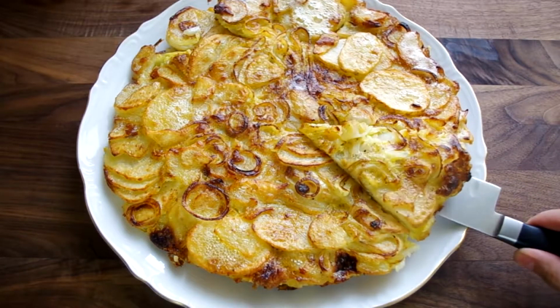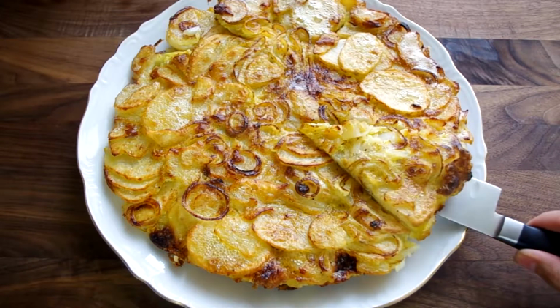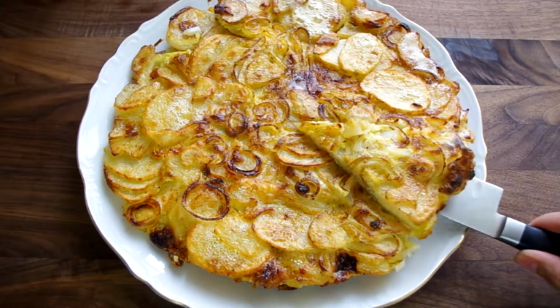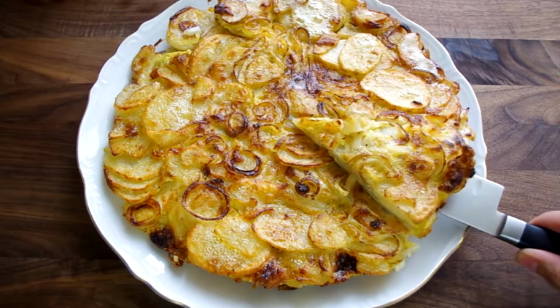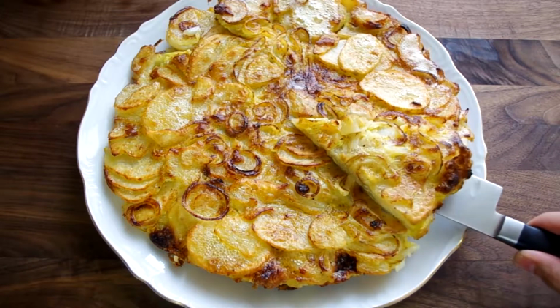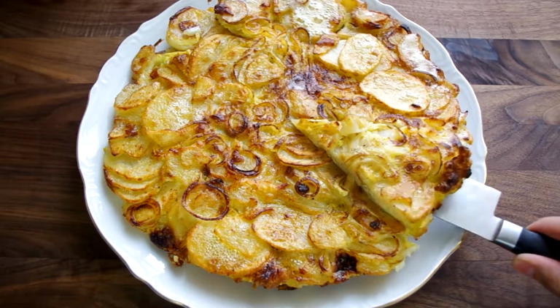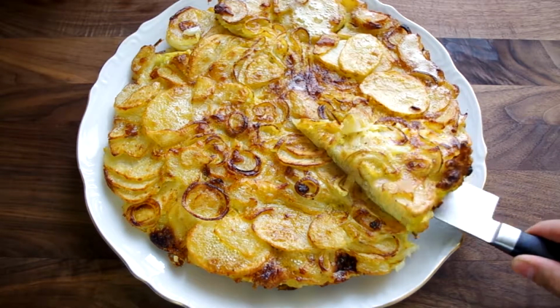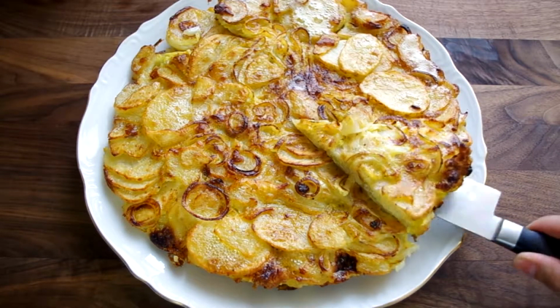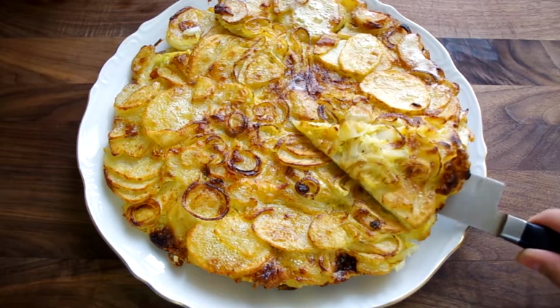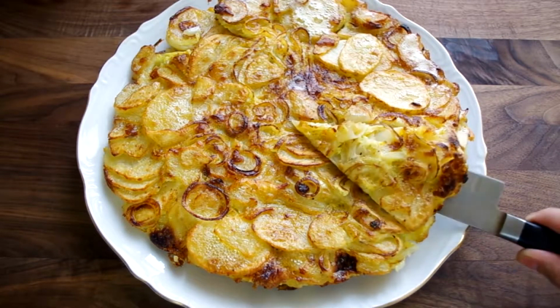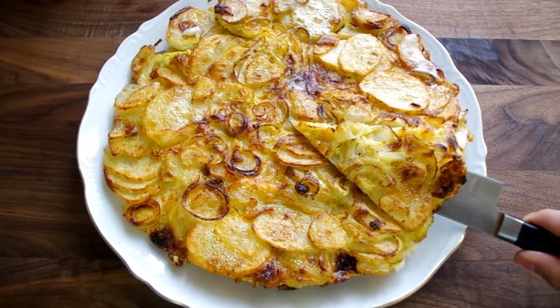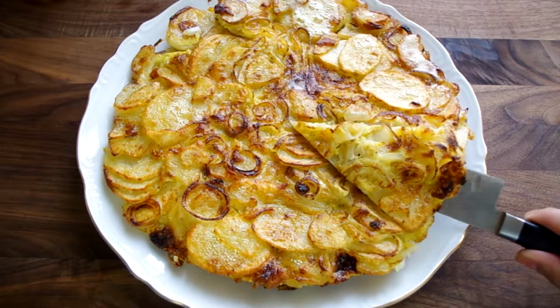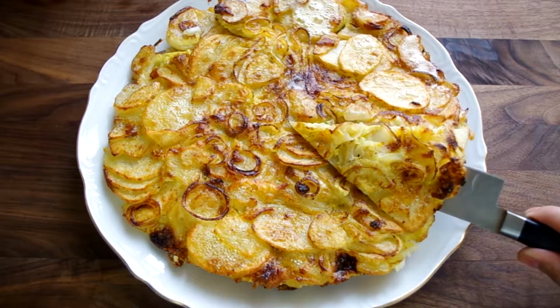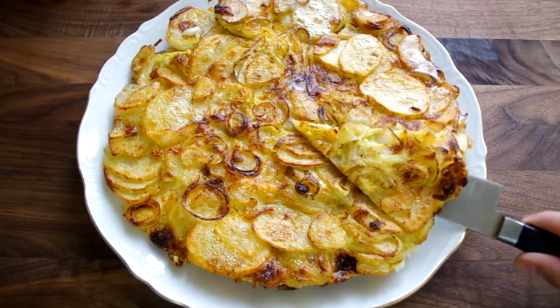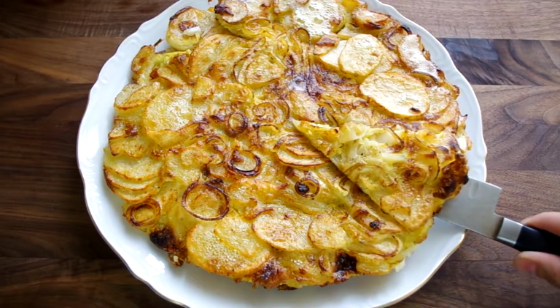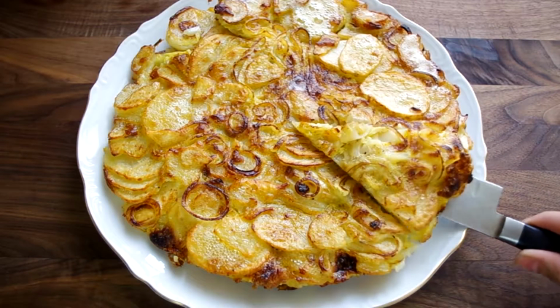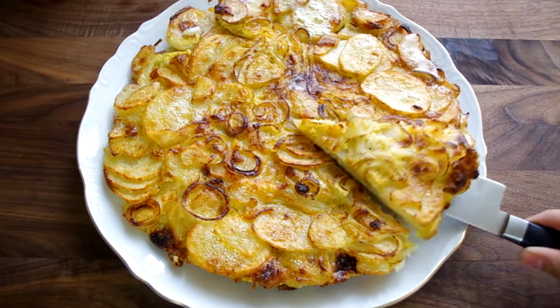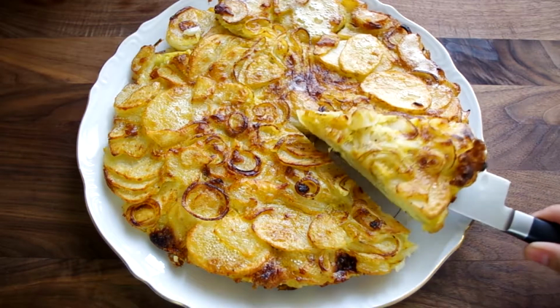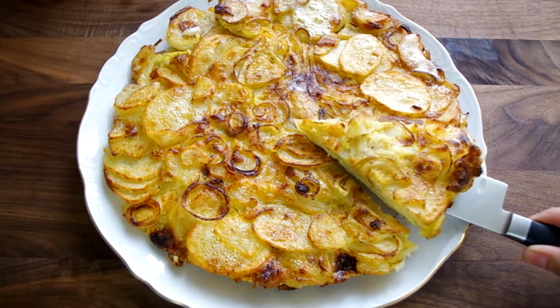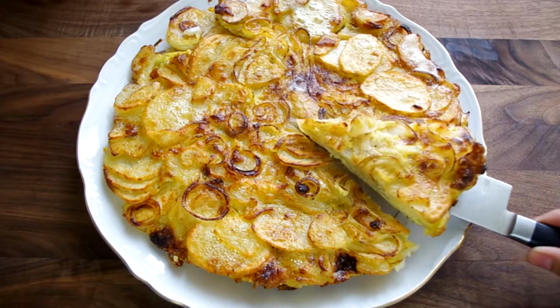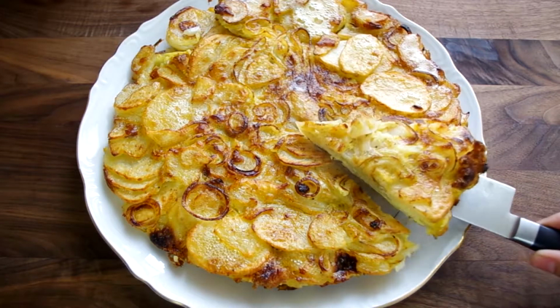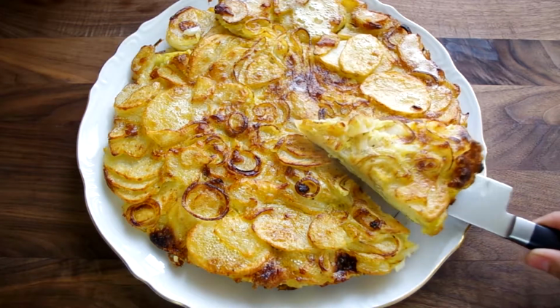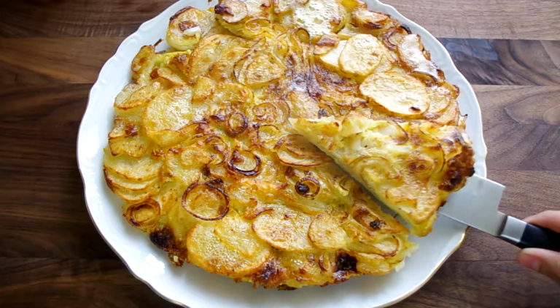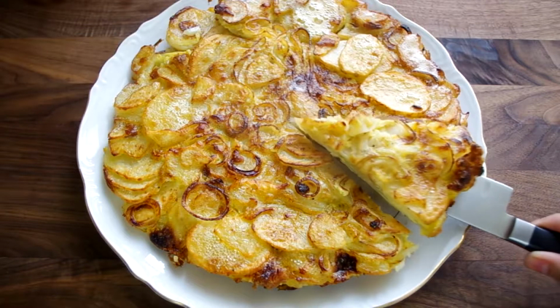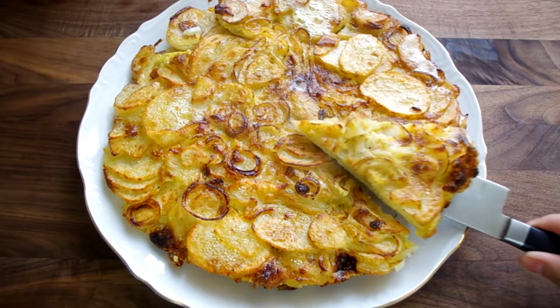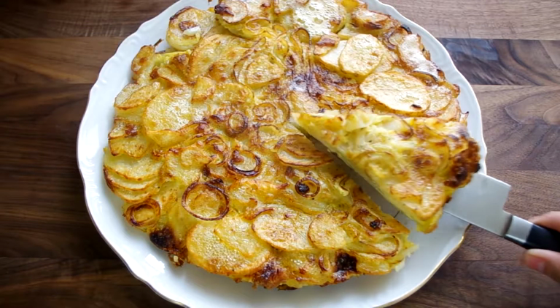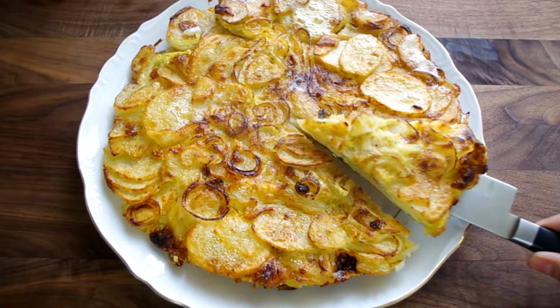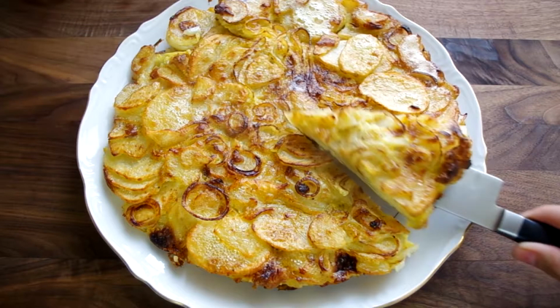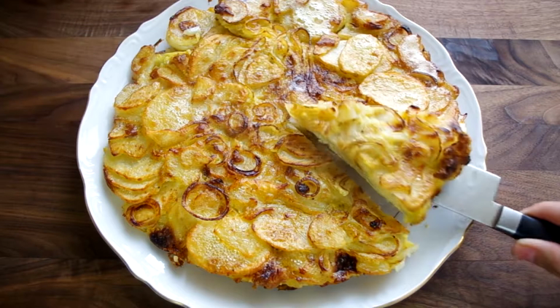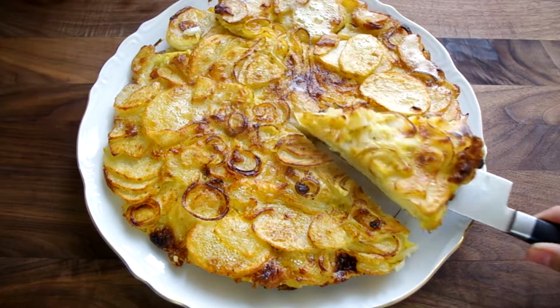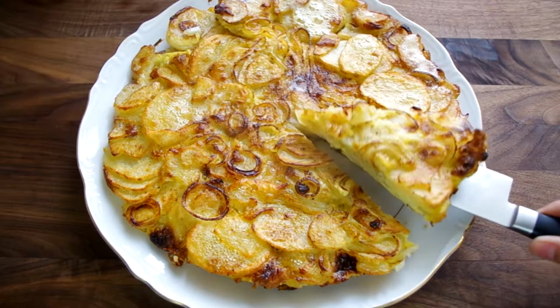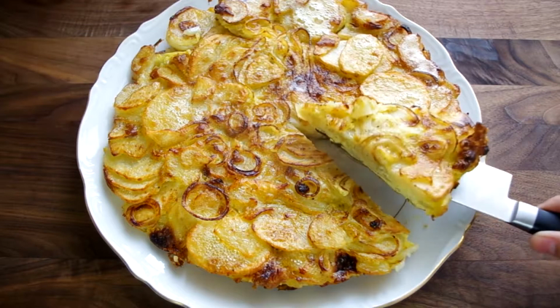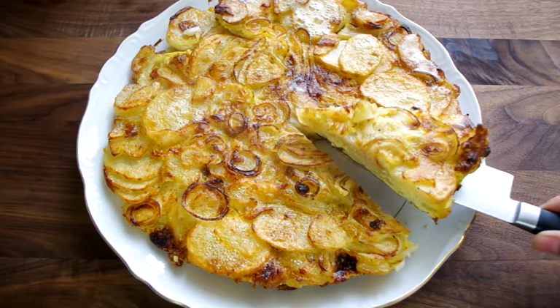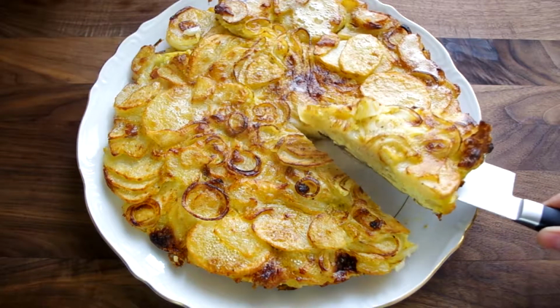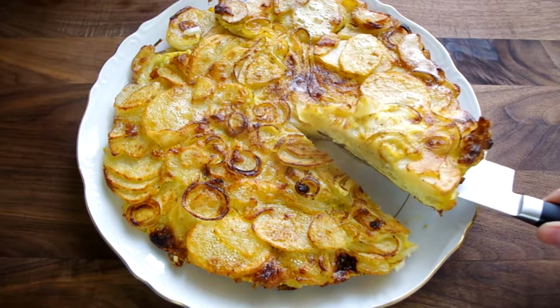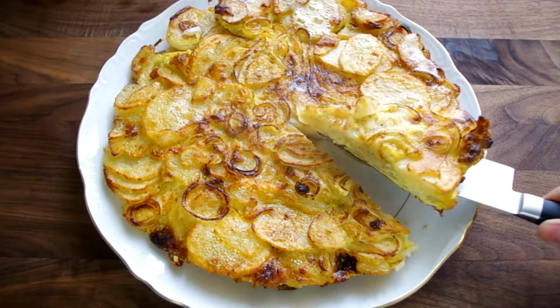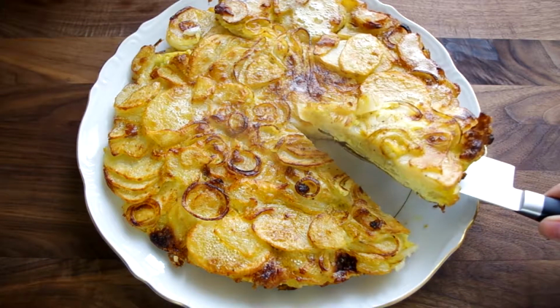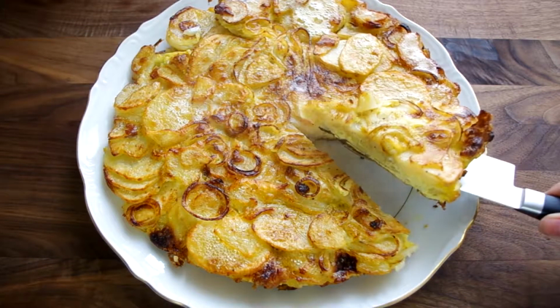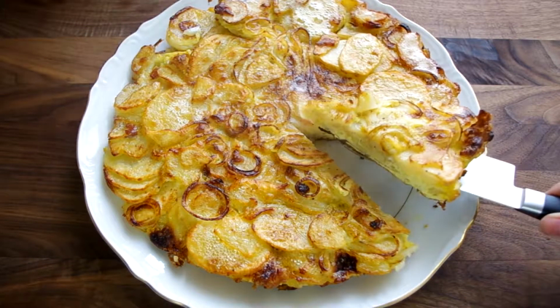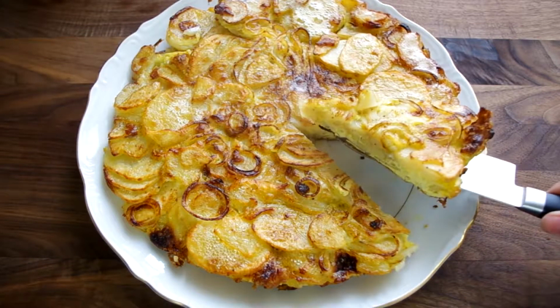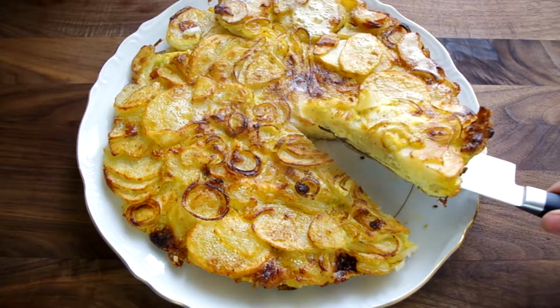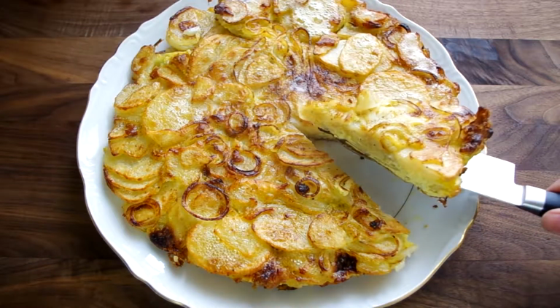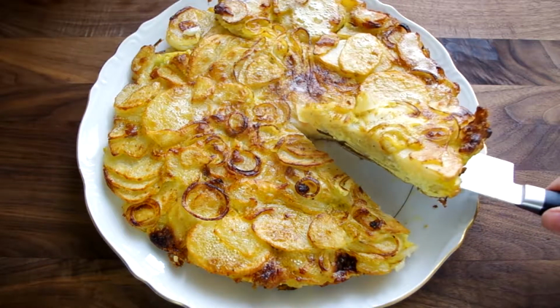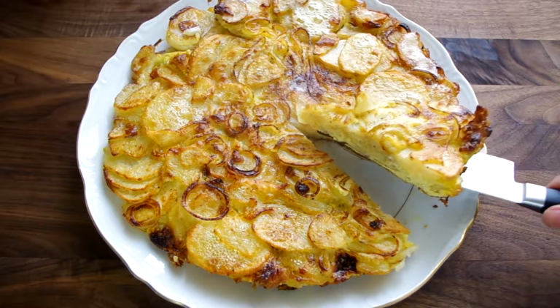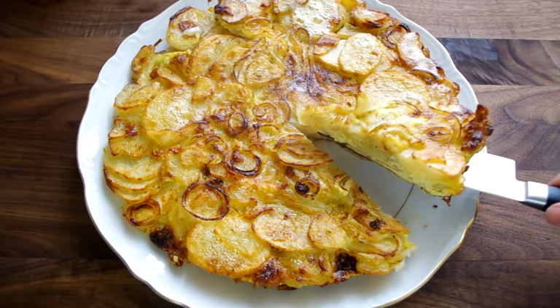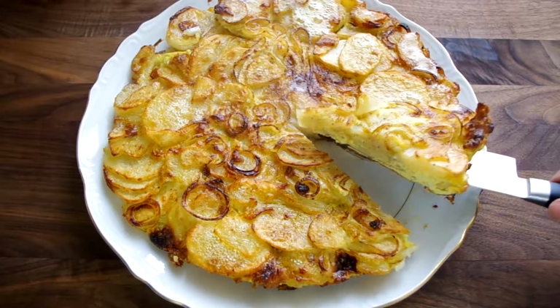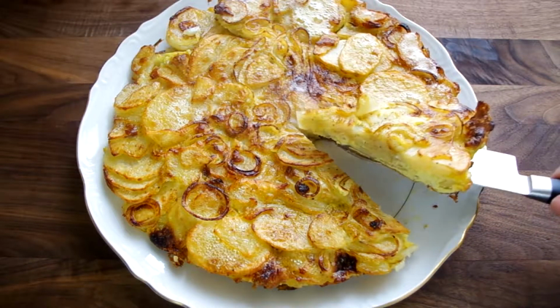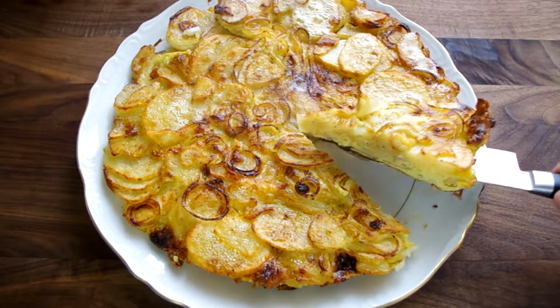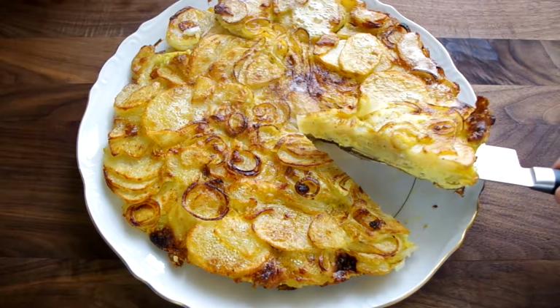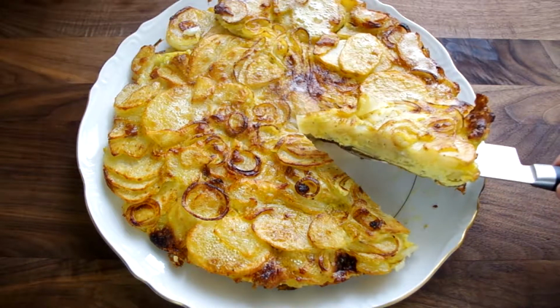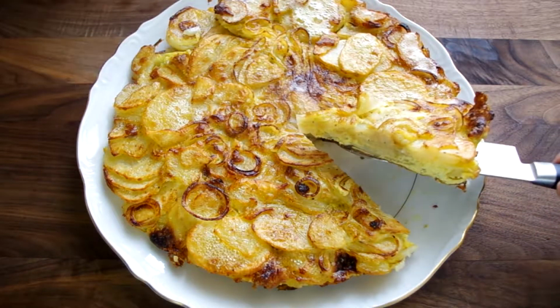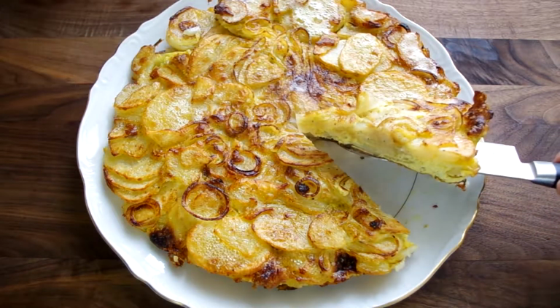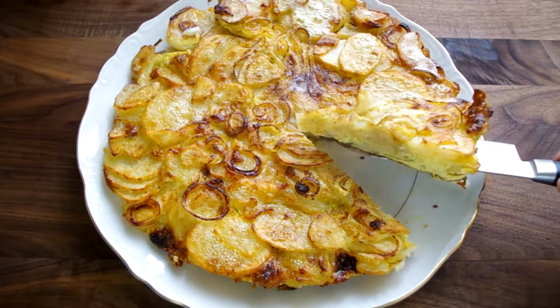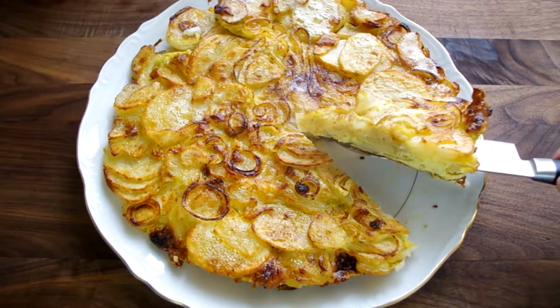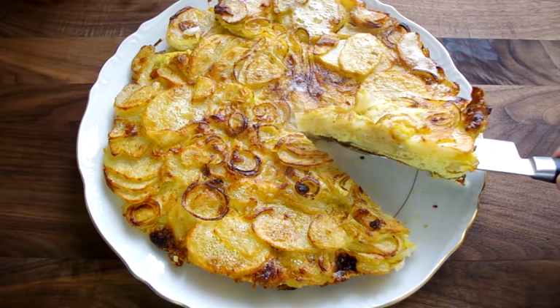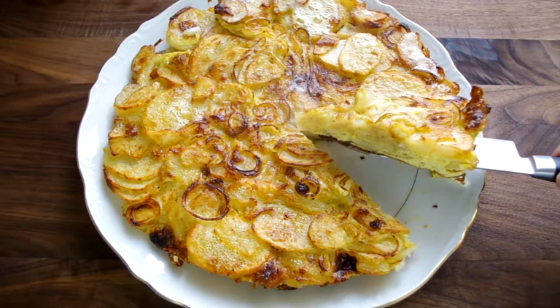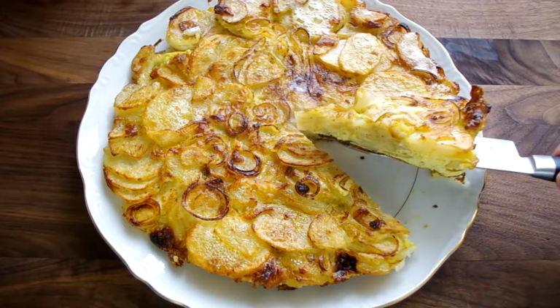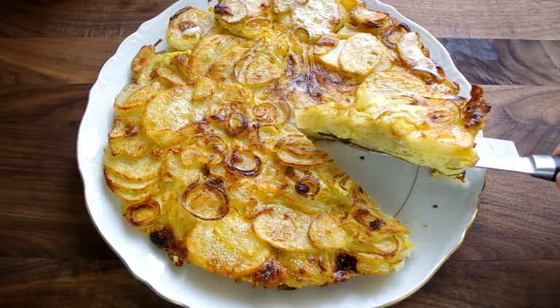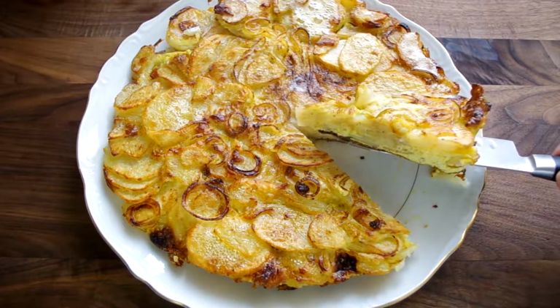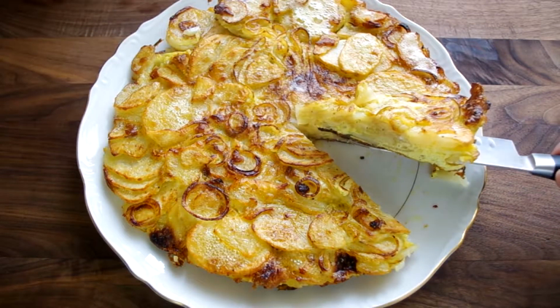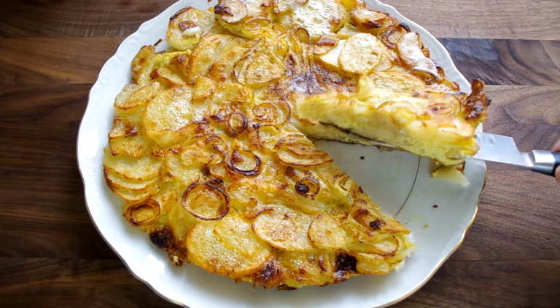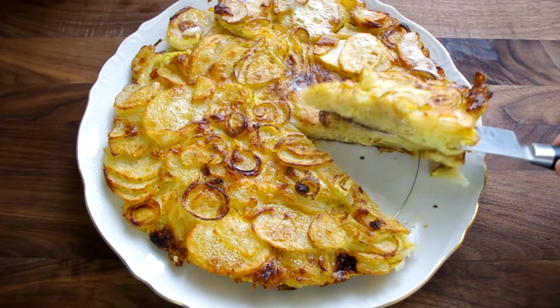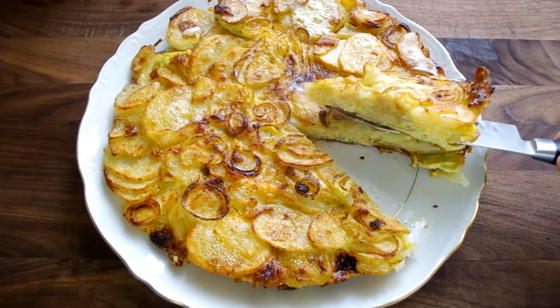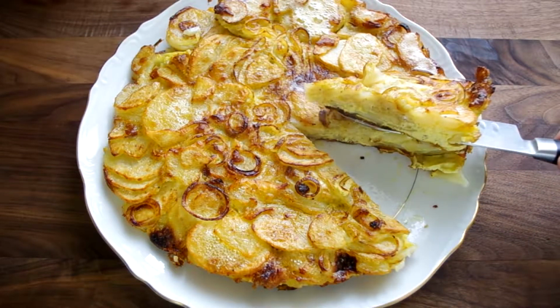Give this video a thumbs up if you enjoy it. This recipe comes from Deborah Madison's The New Vegetarian Cooking for Everyone.